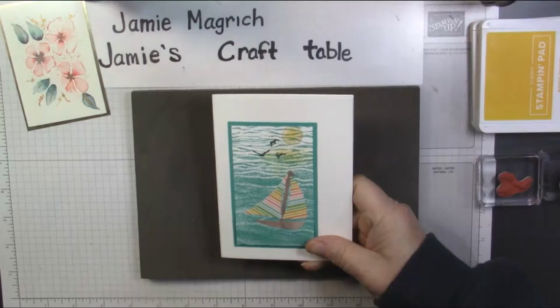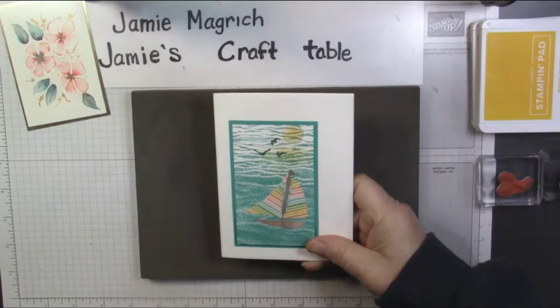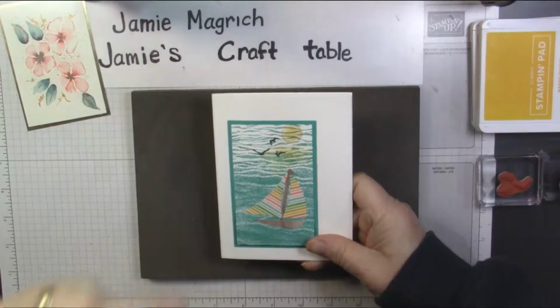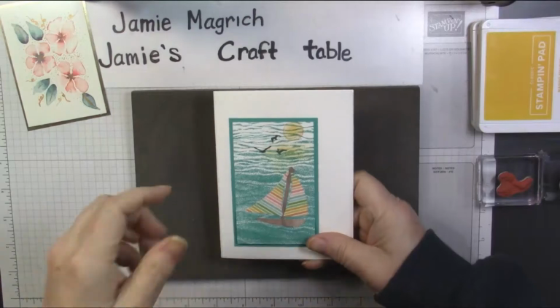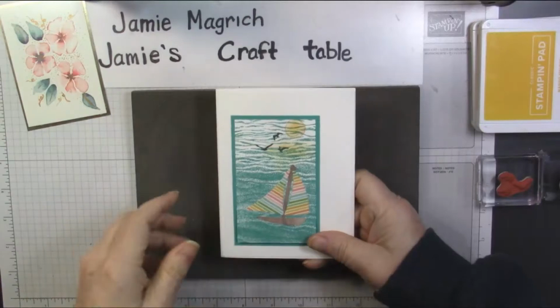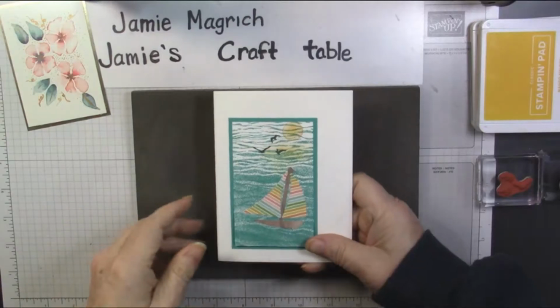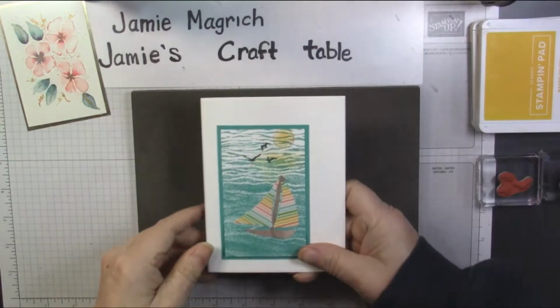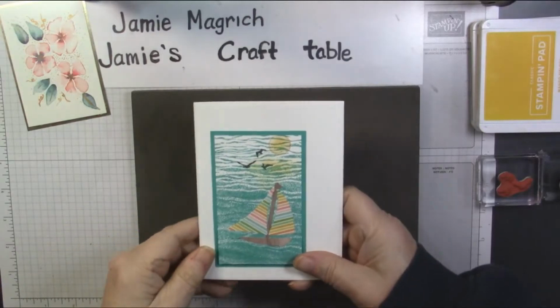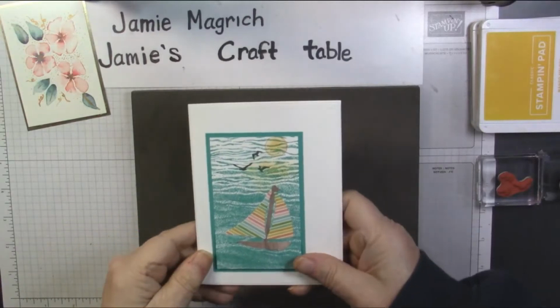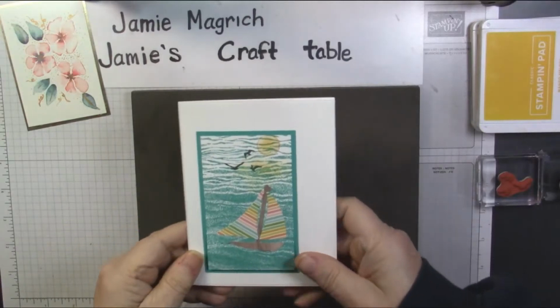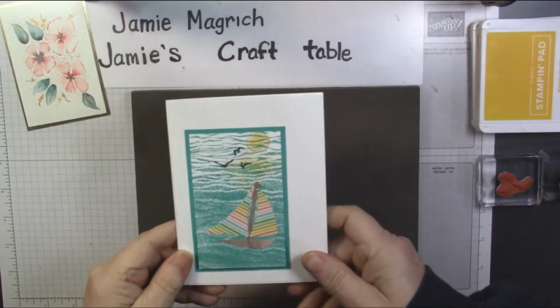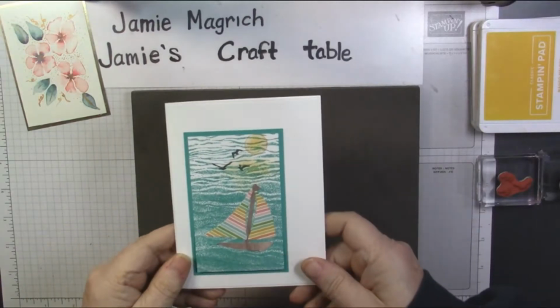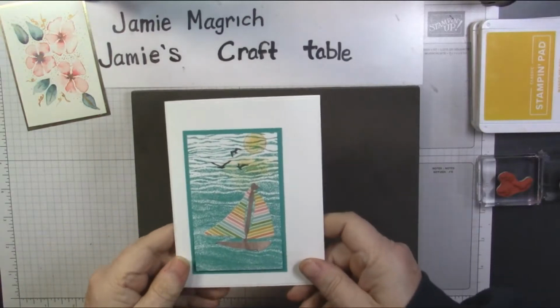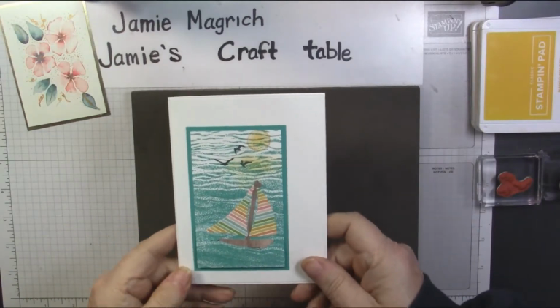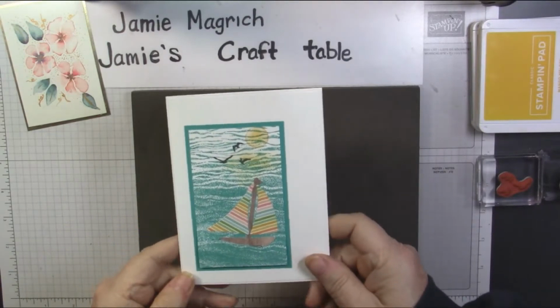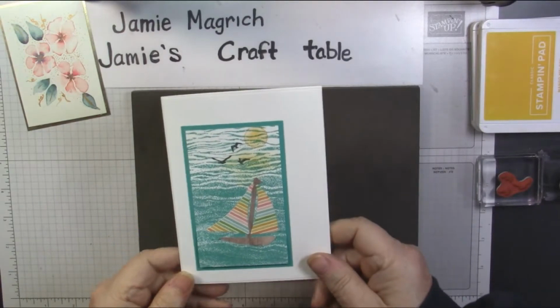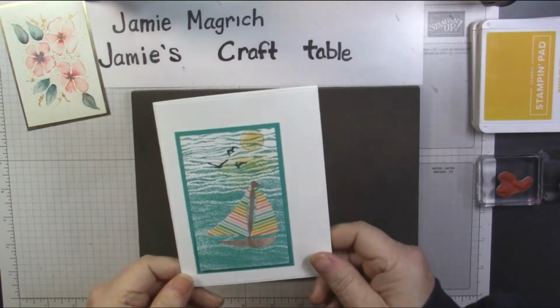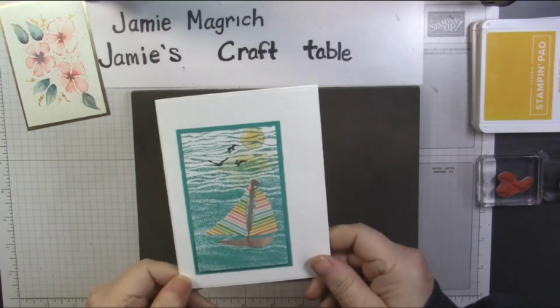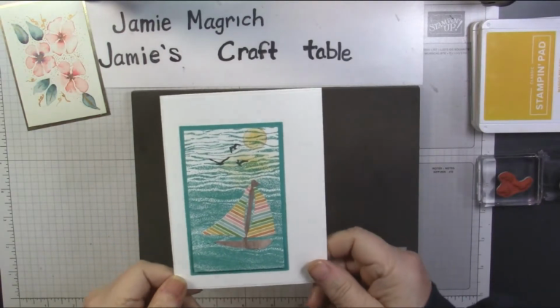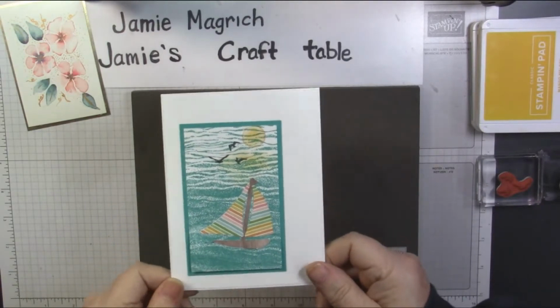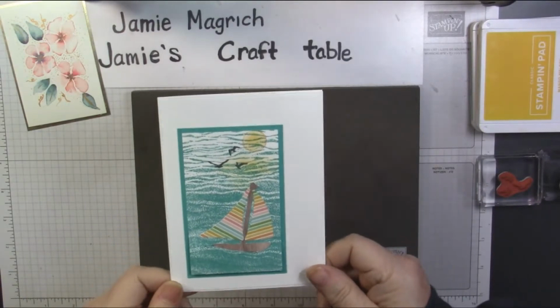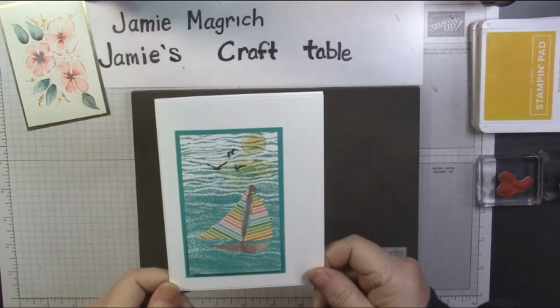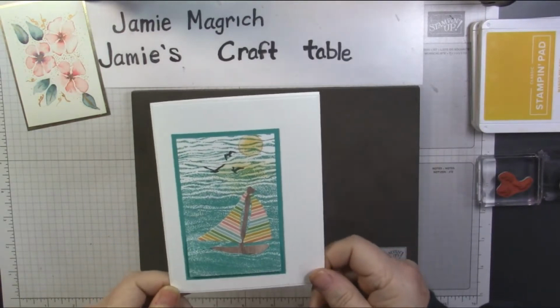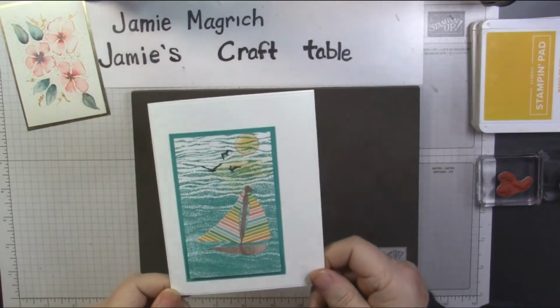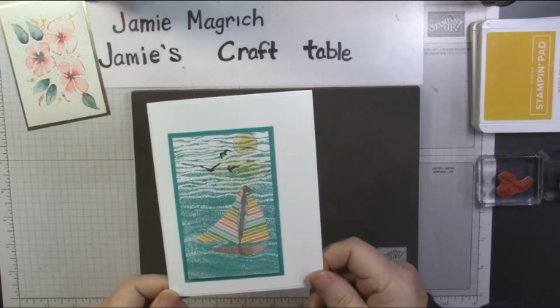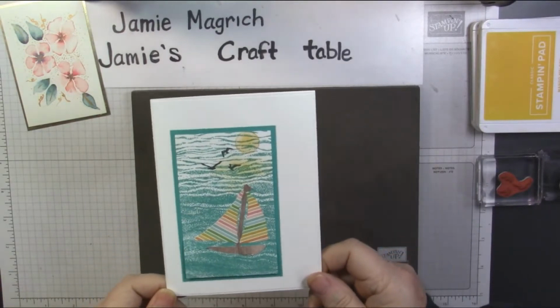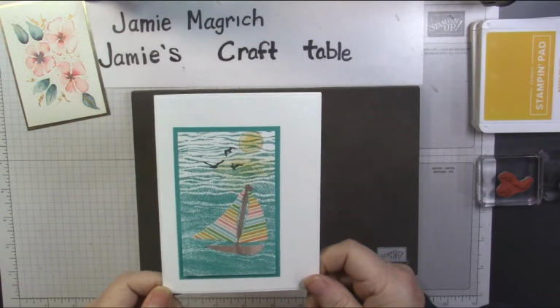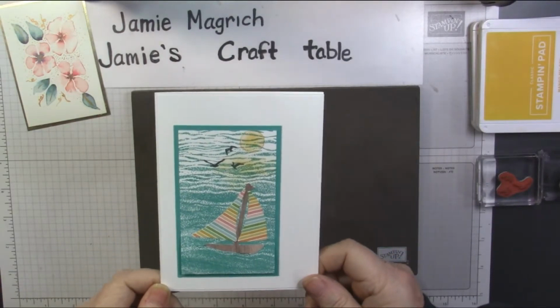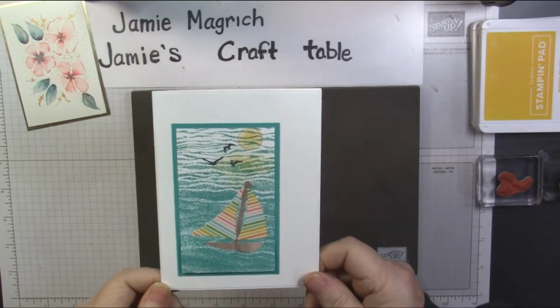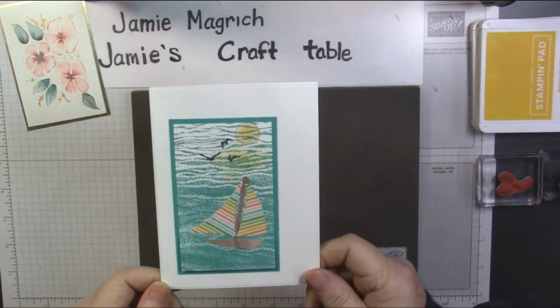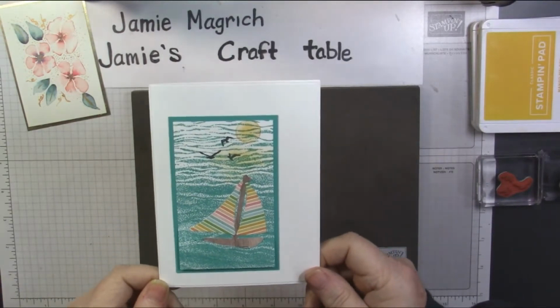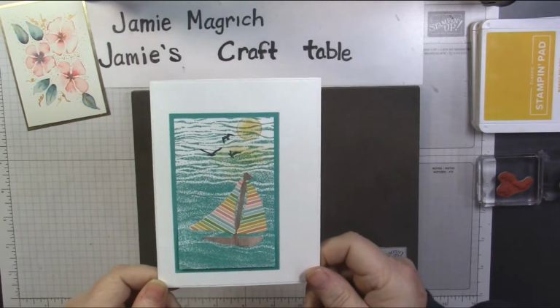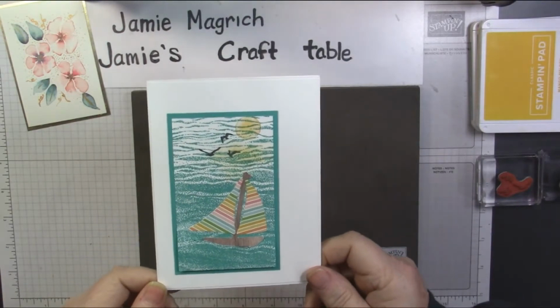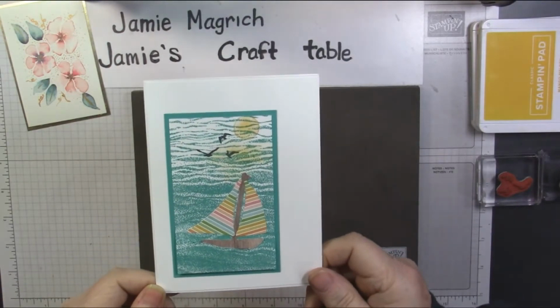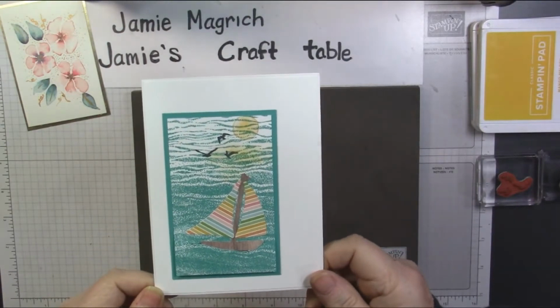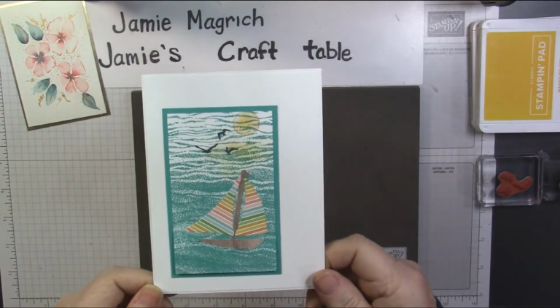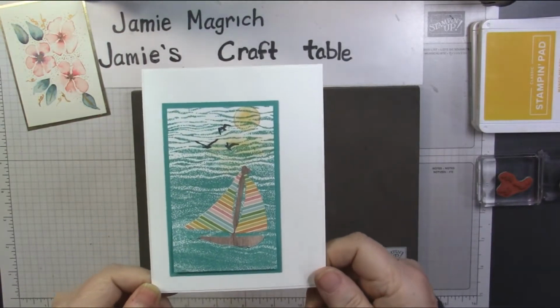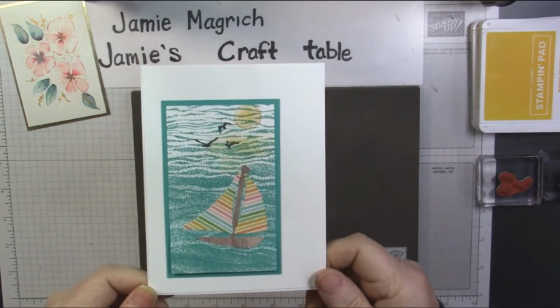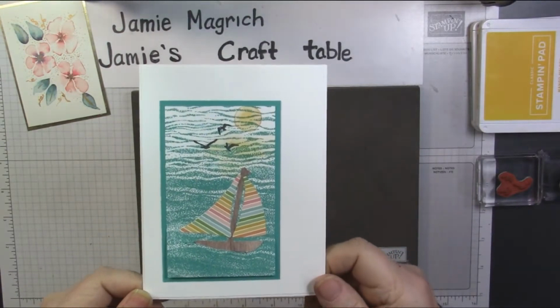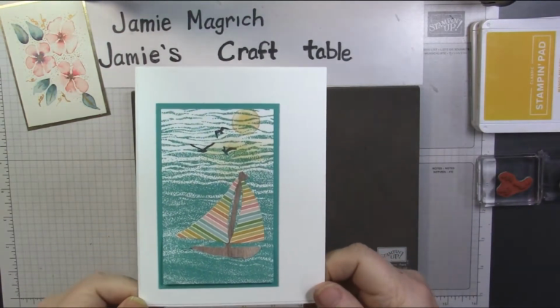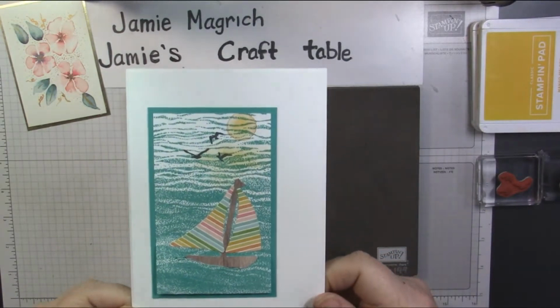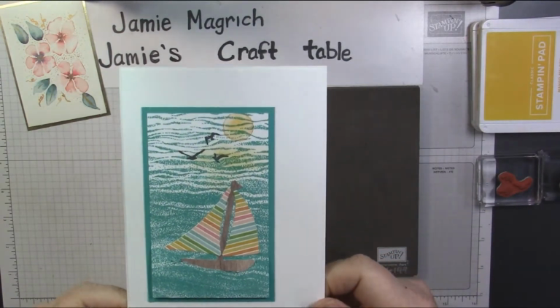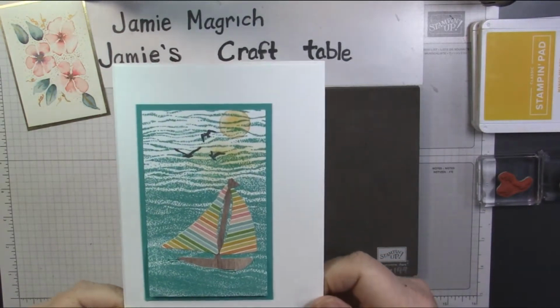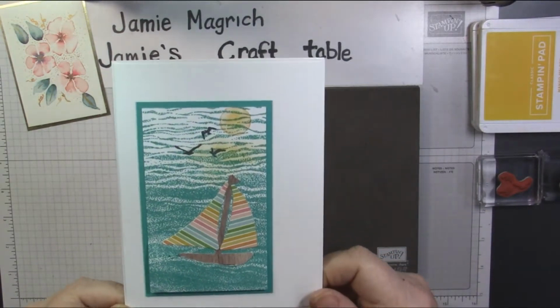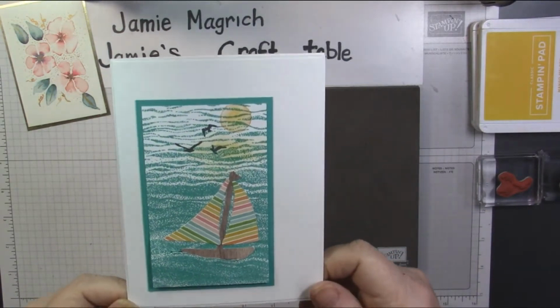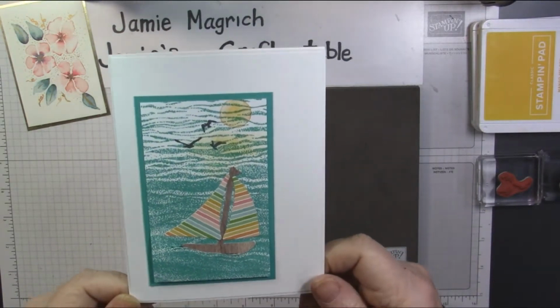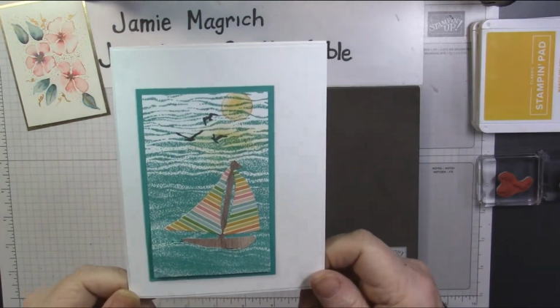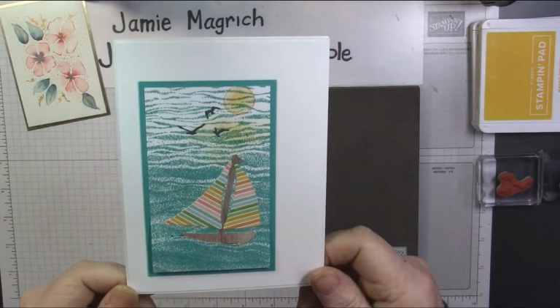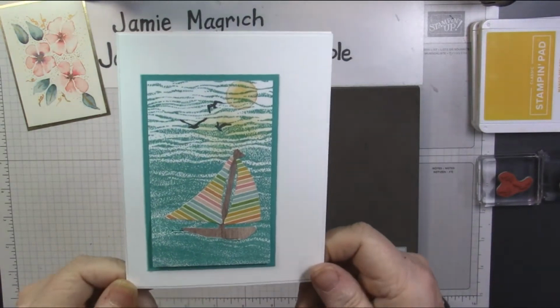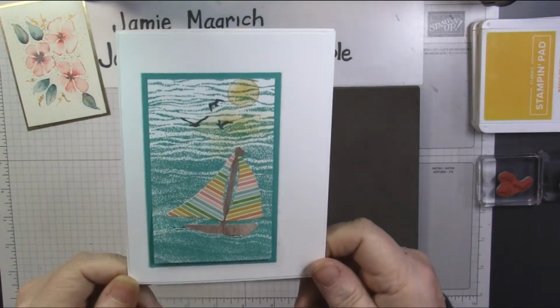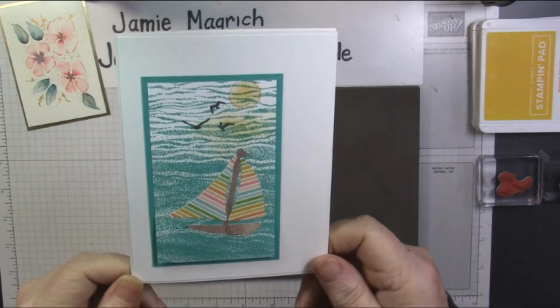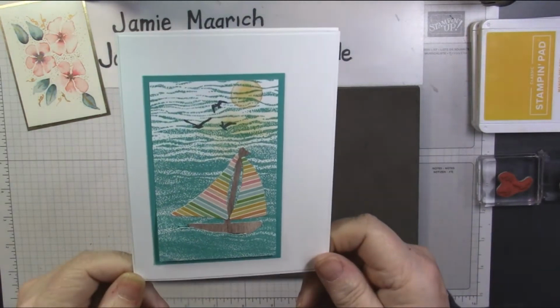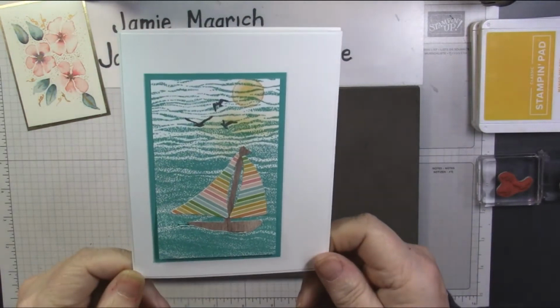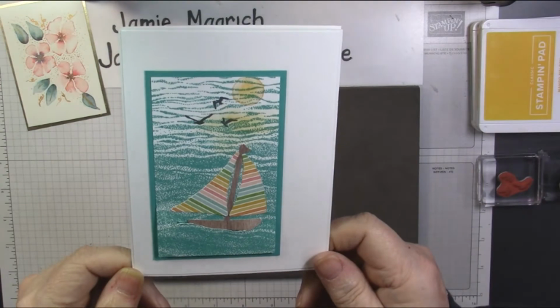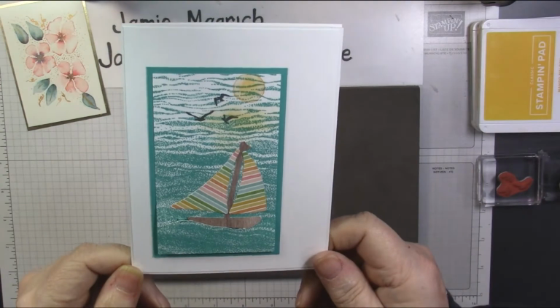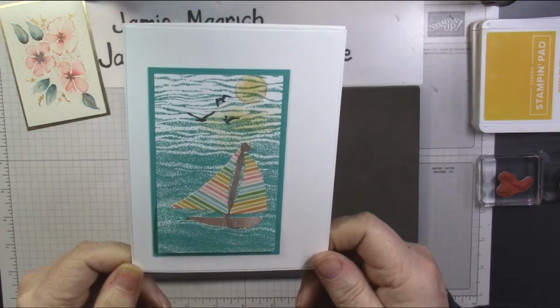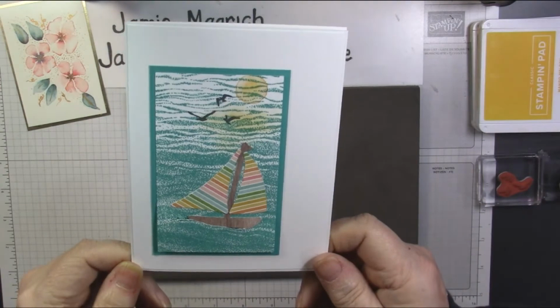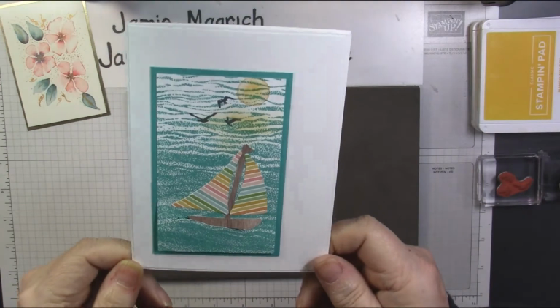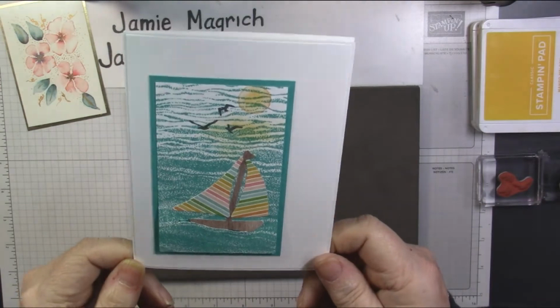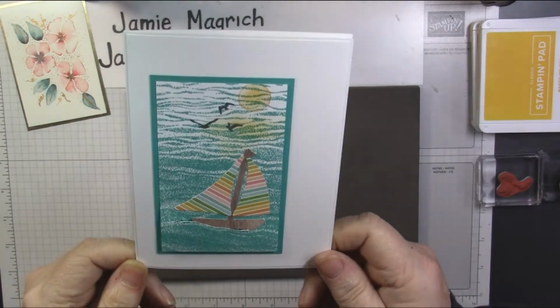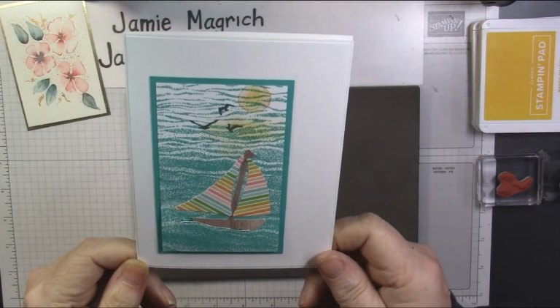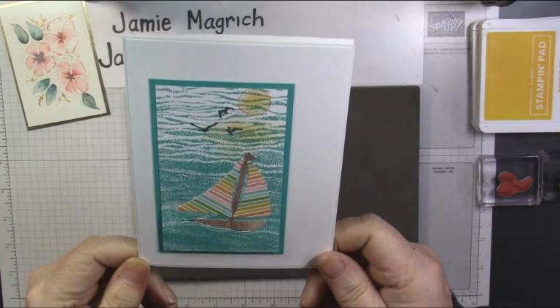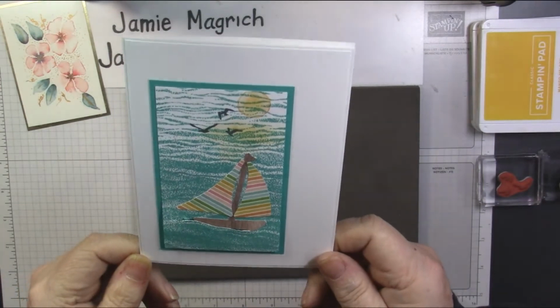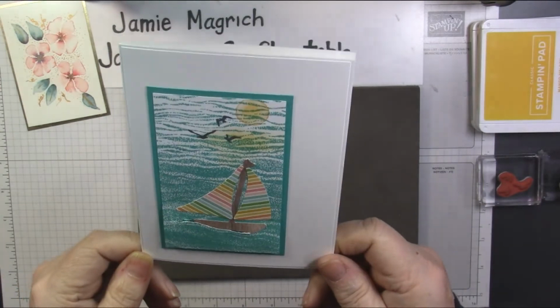Hello, this is Jamie Magritch. Welcome to Jamie's Craft Table. Today I'm going to show you how I made this card.